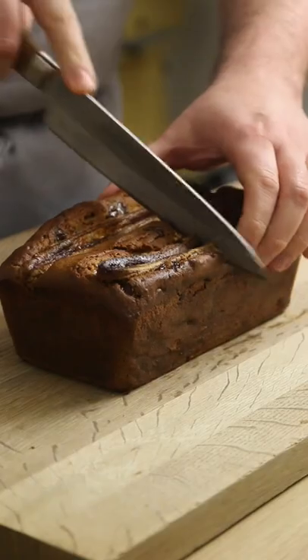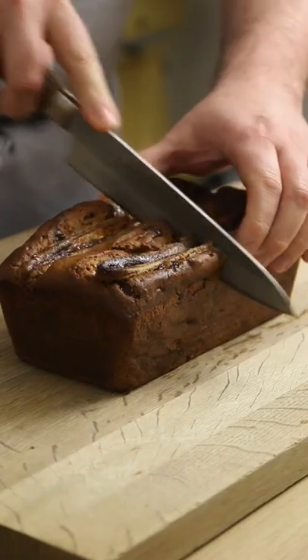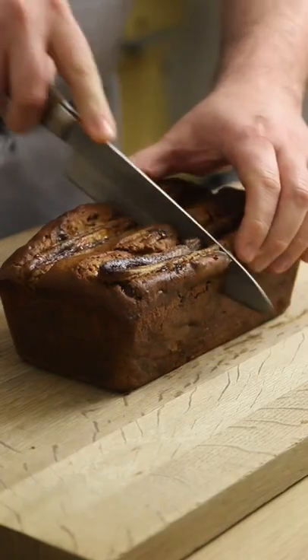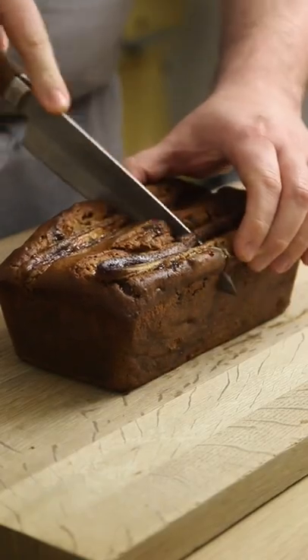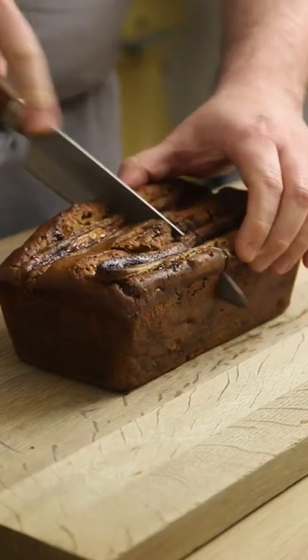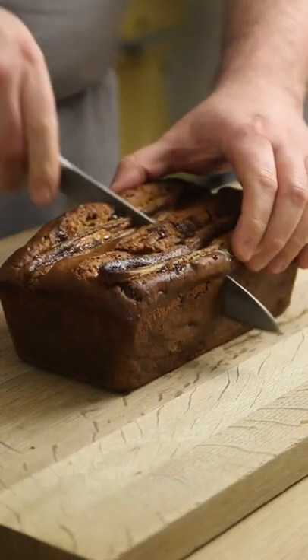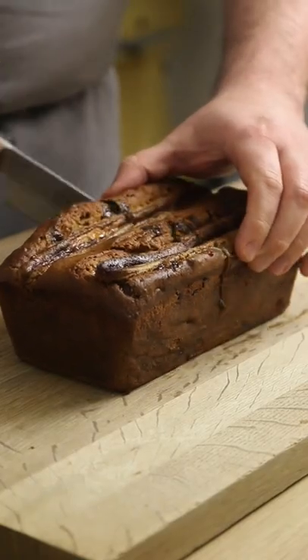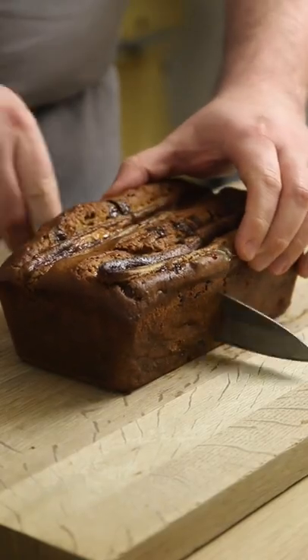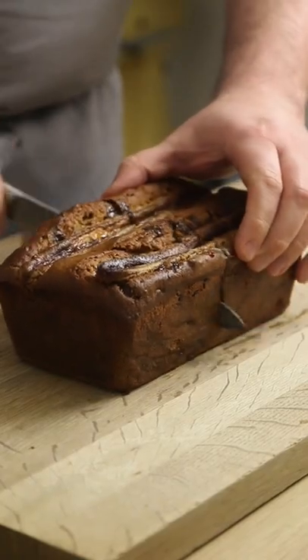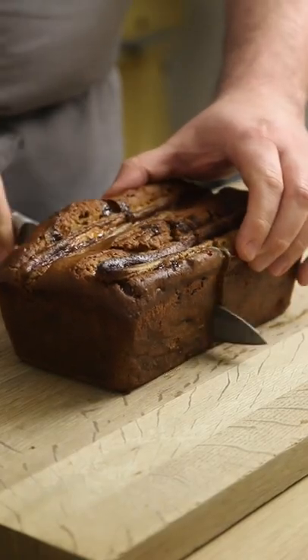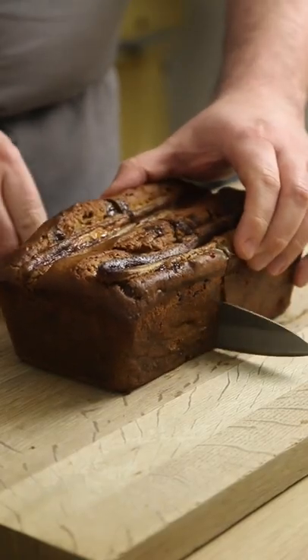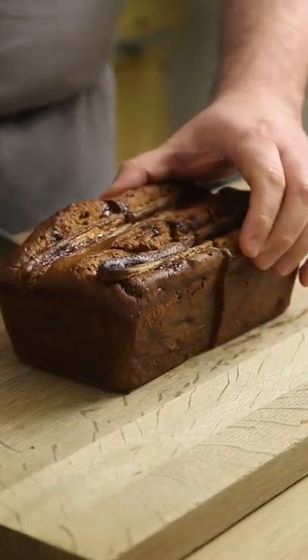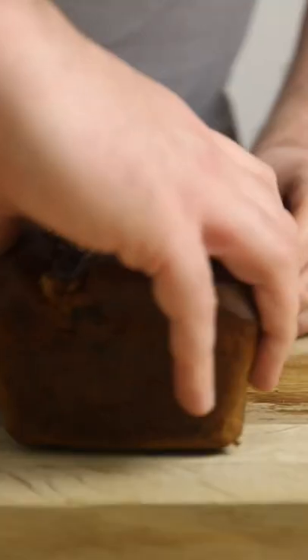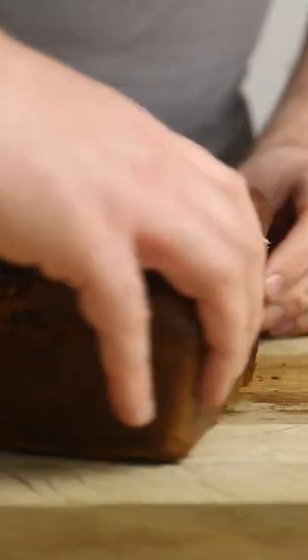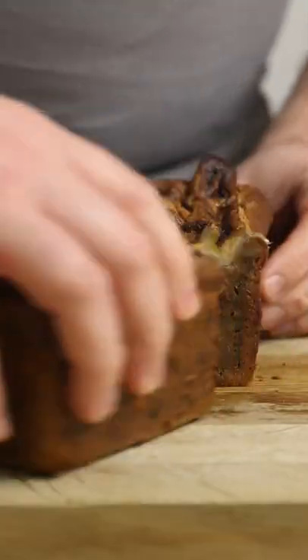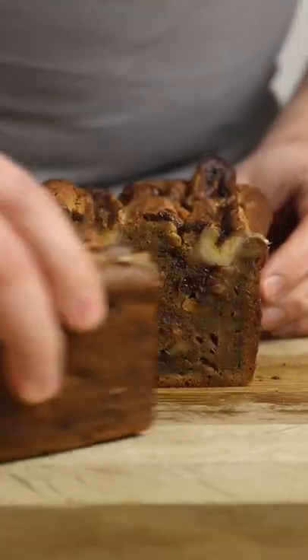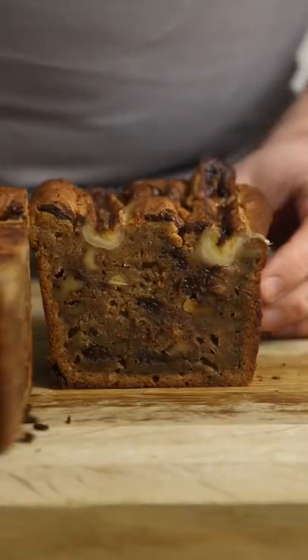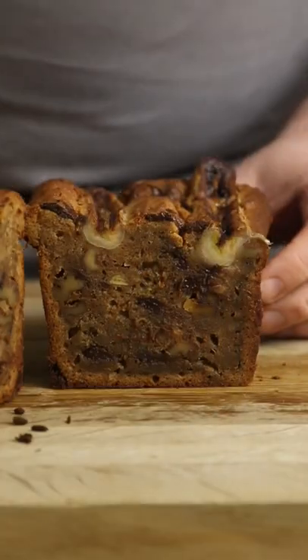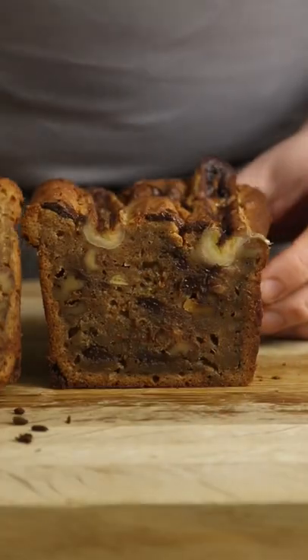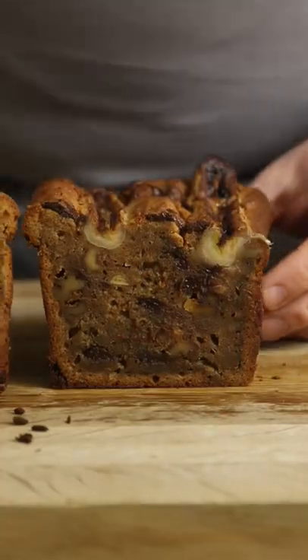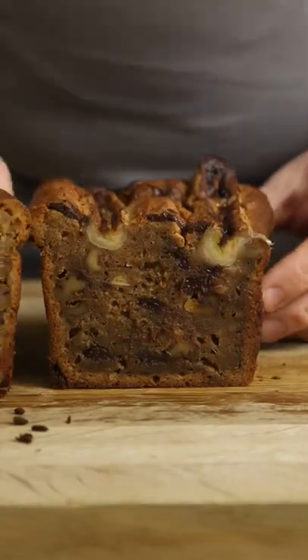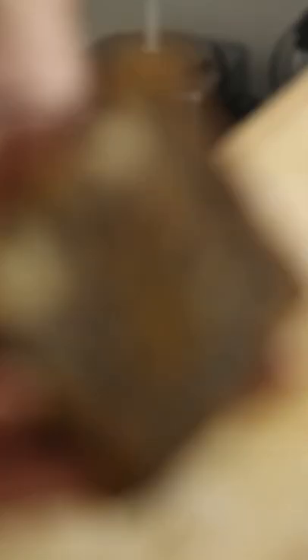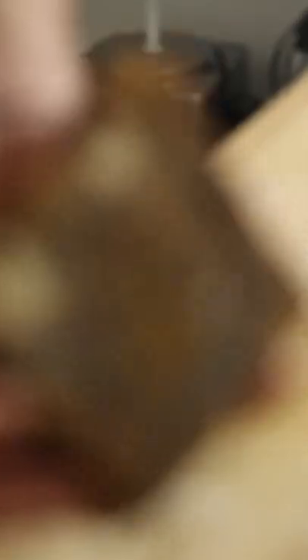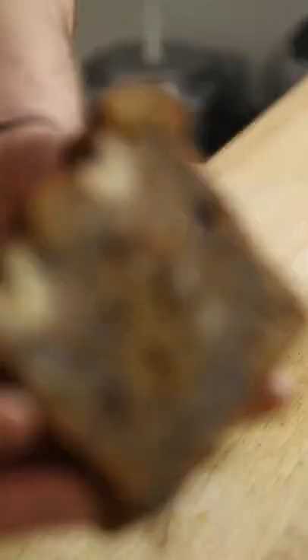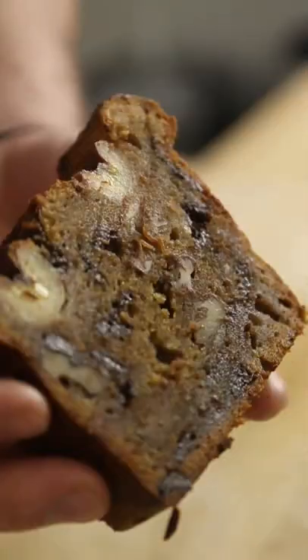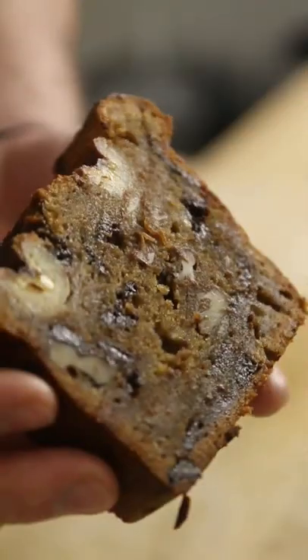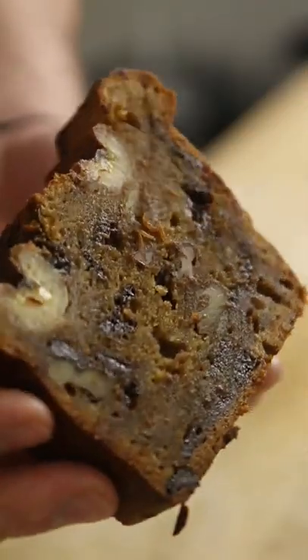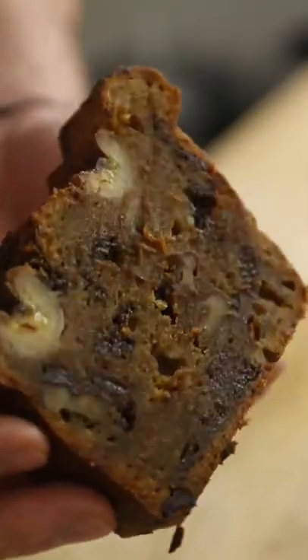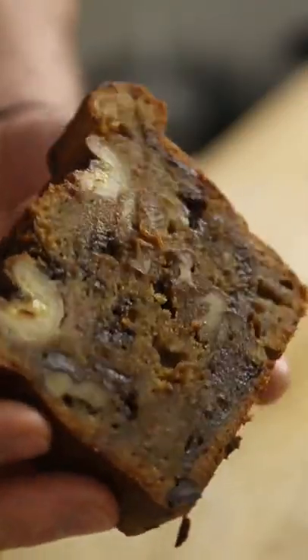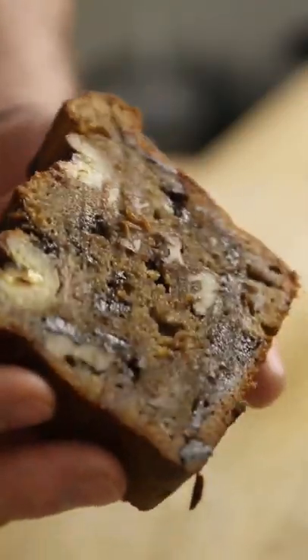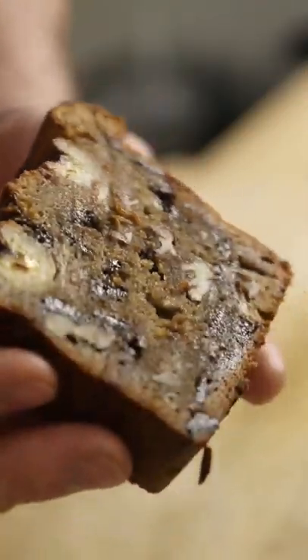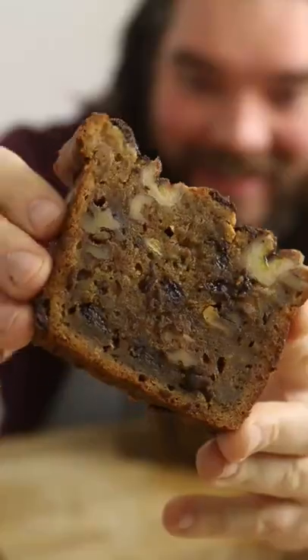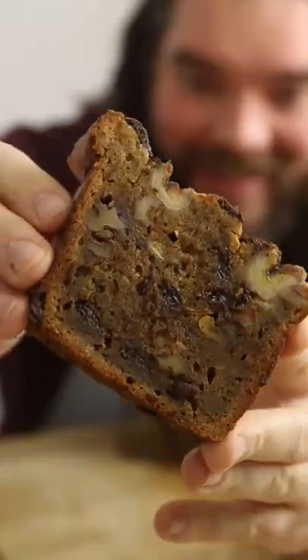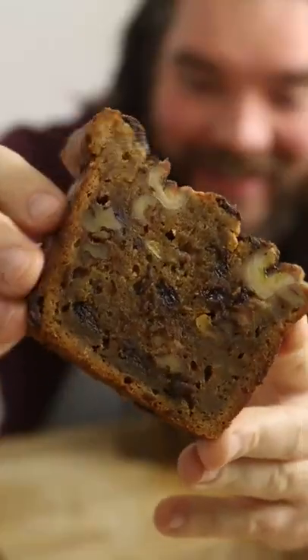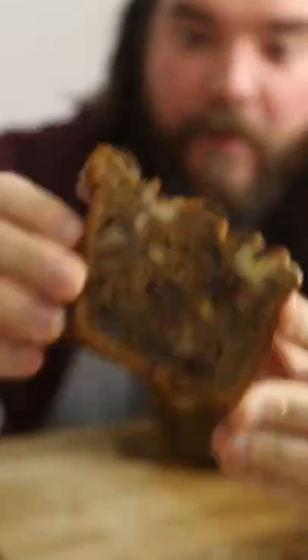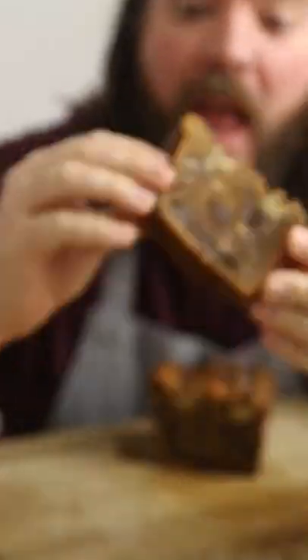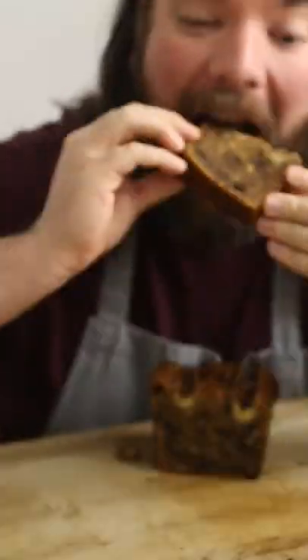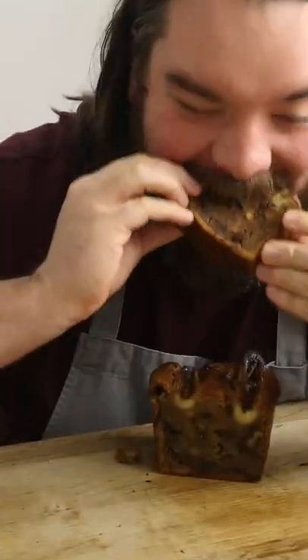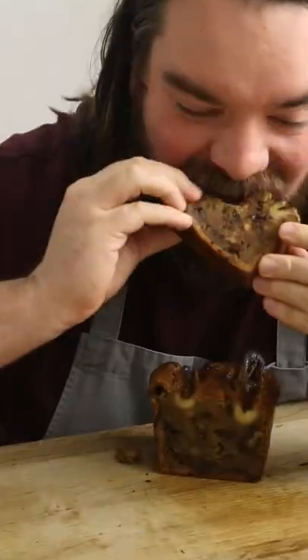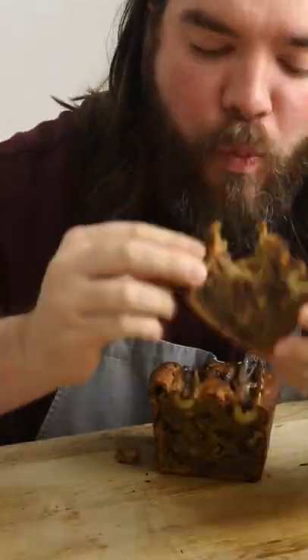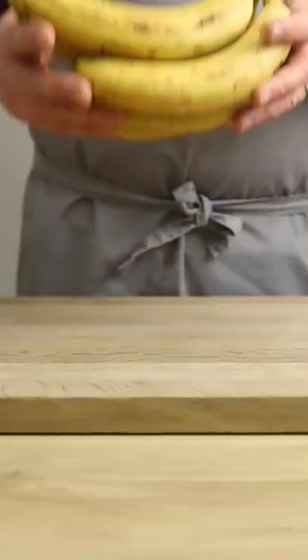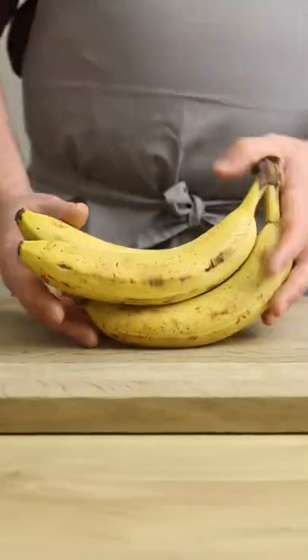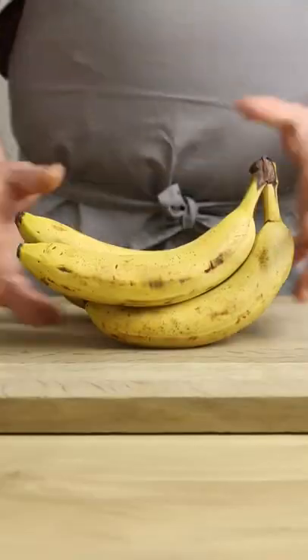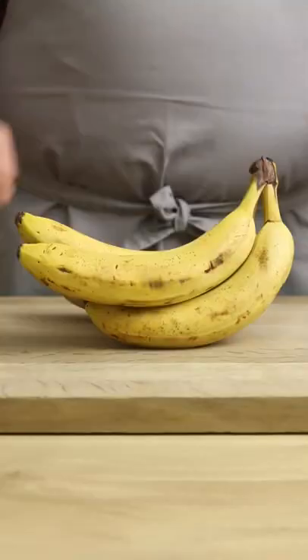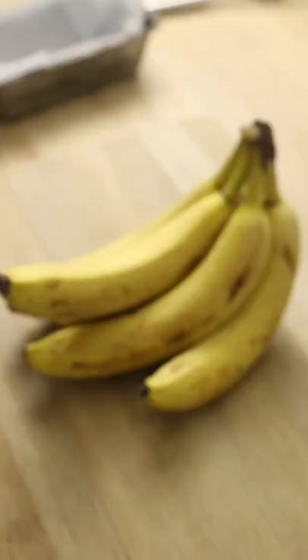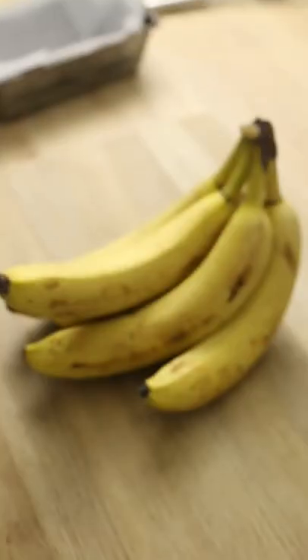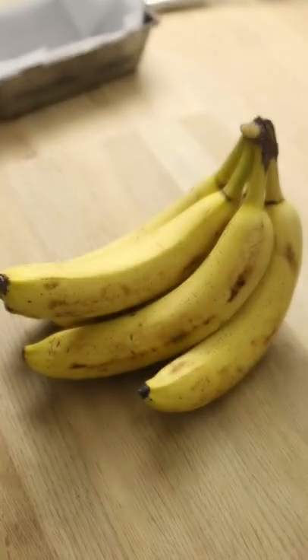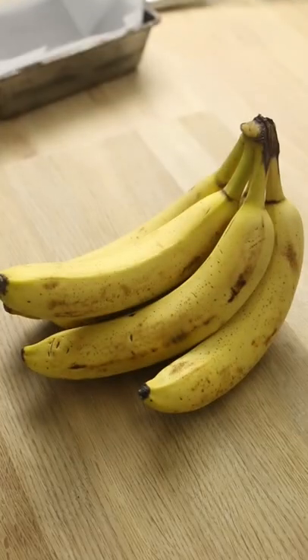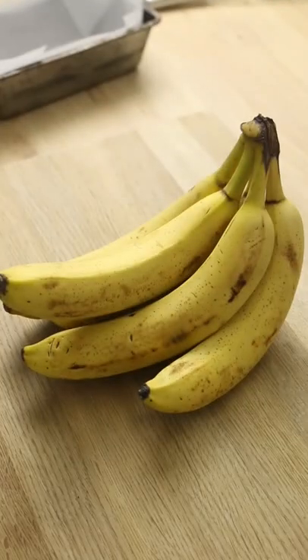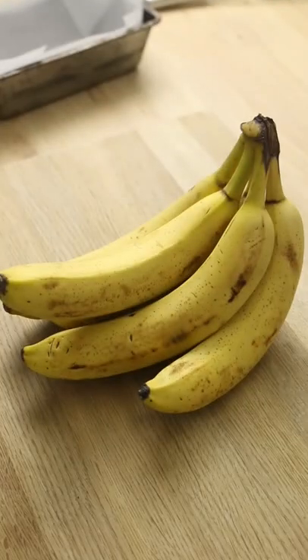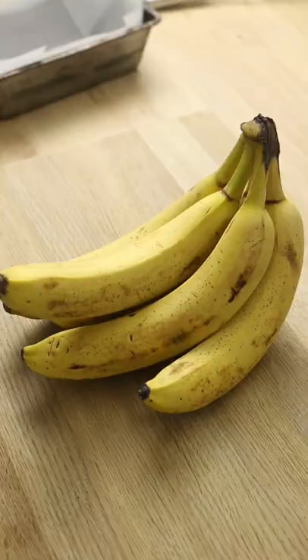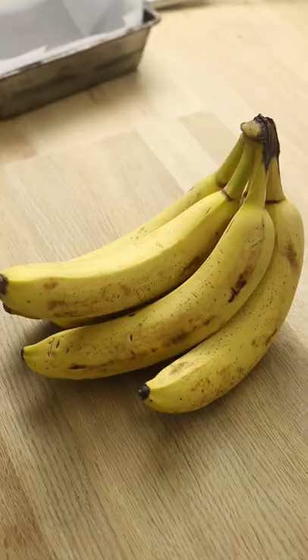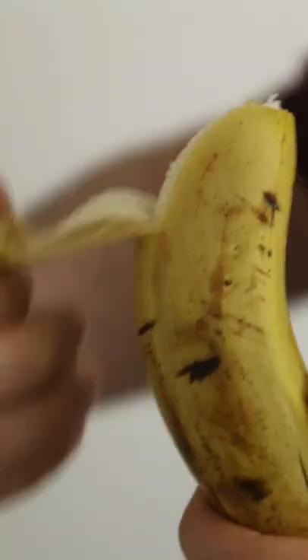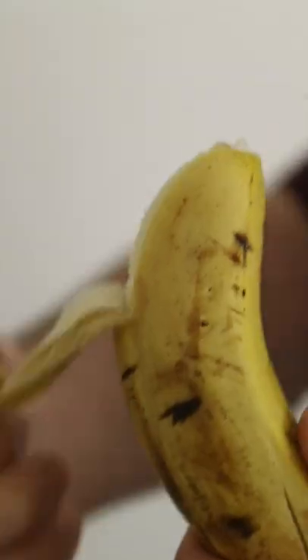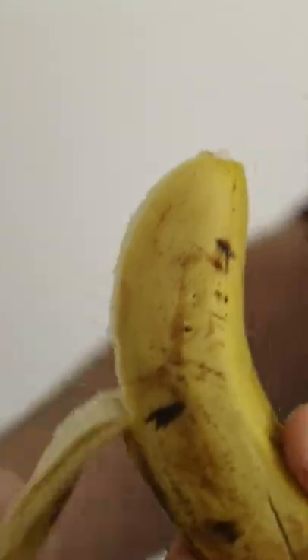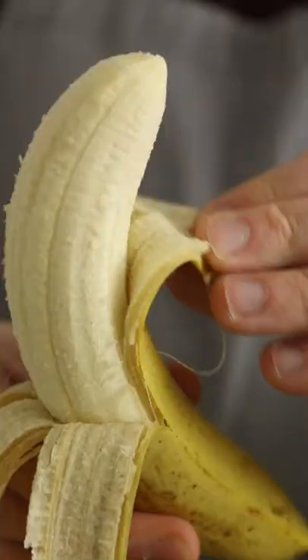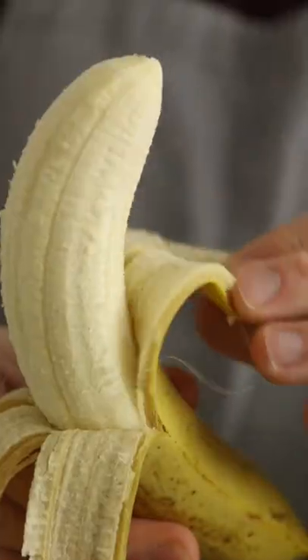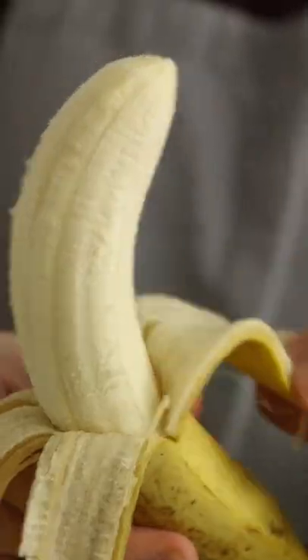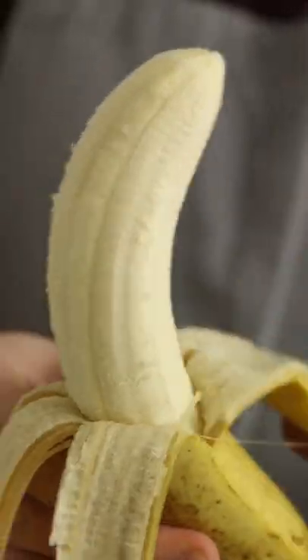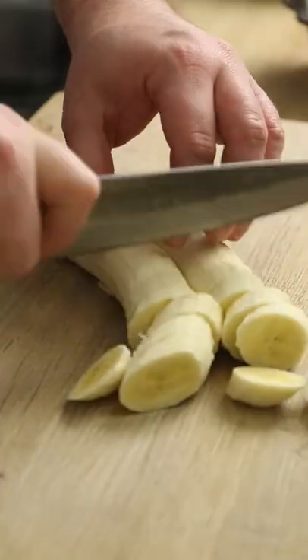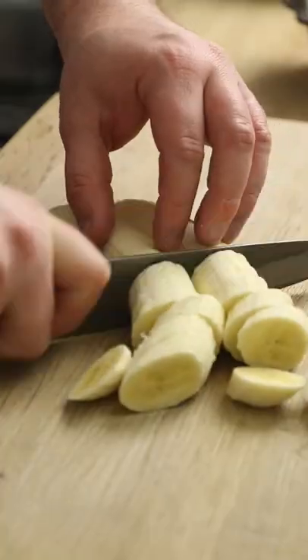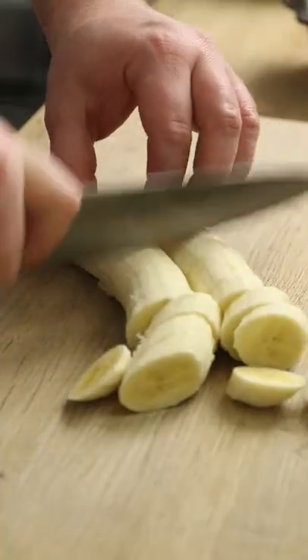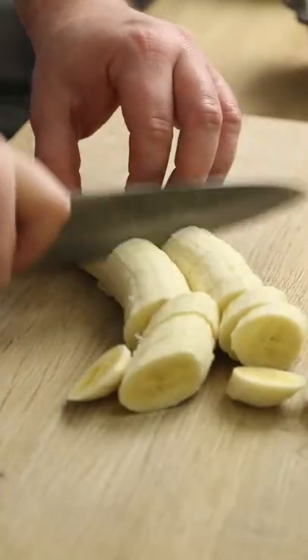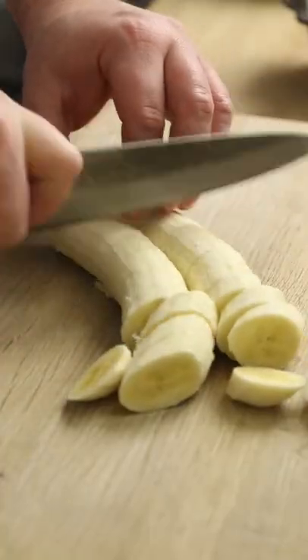What's the secret to the most incredible banana bread you've ever had? I'll show you. First, bananas — nice ripe ones. Peel them and chop them up roughly.